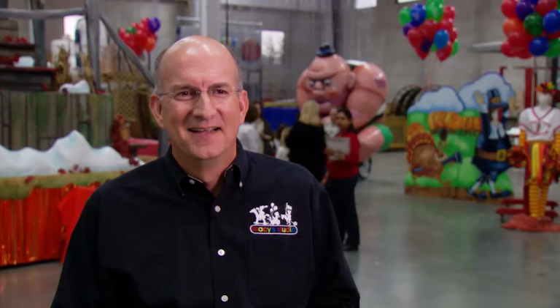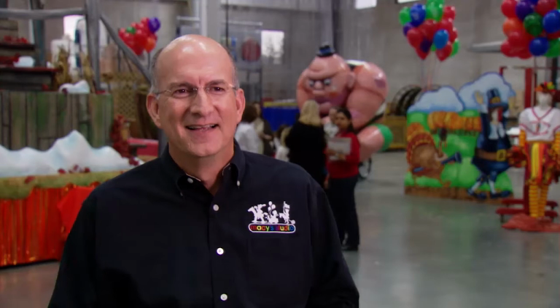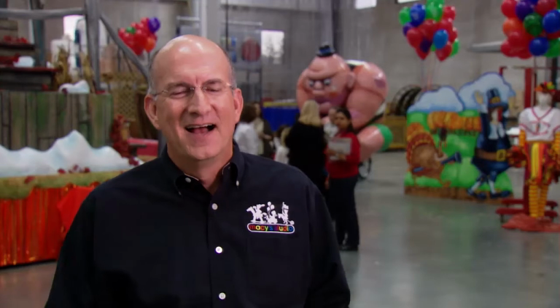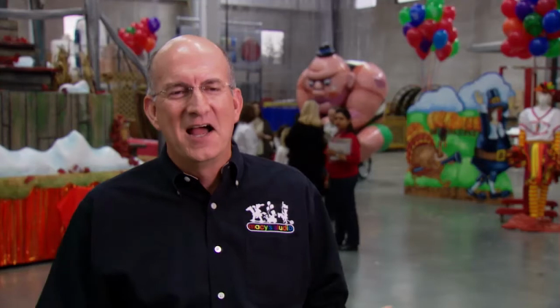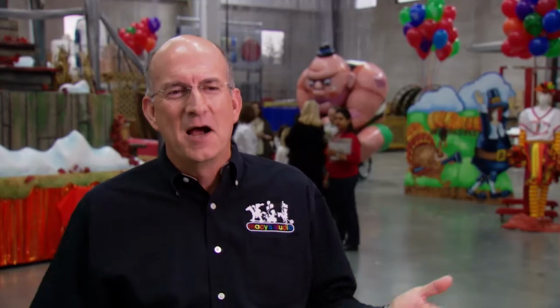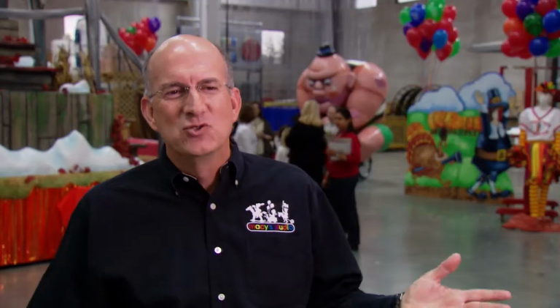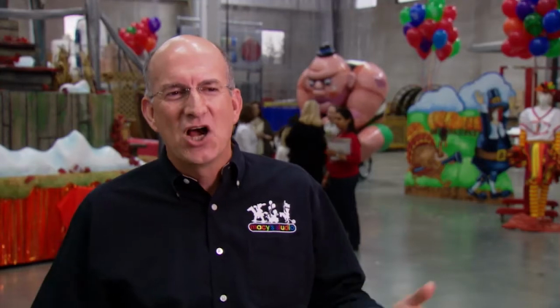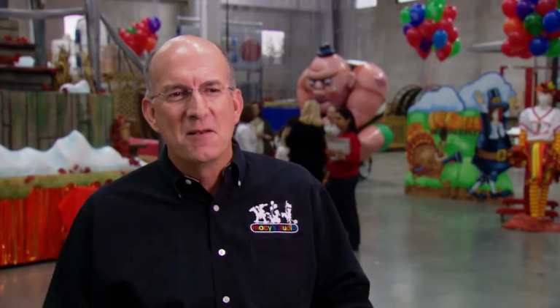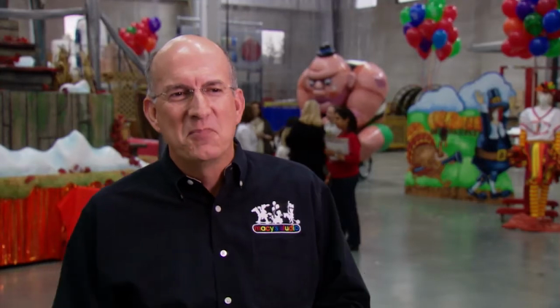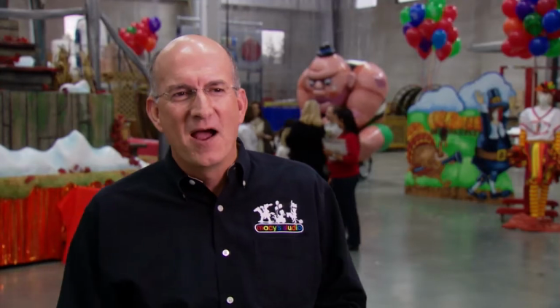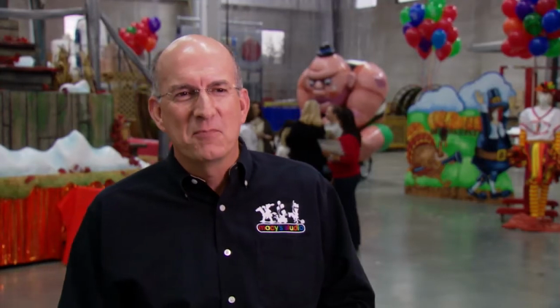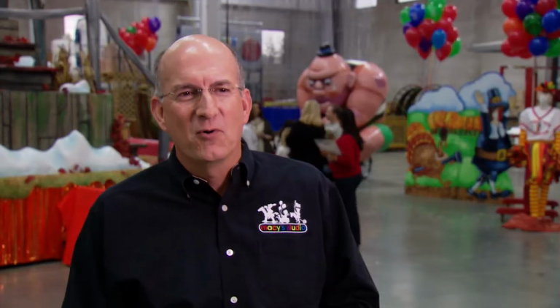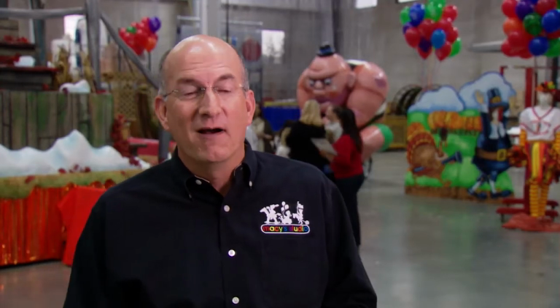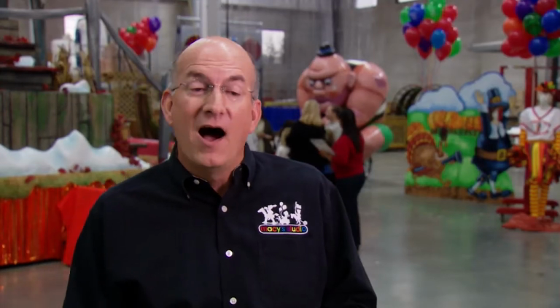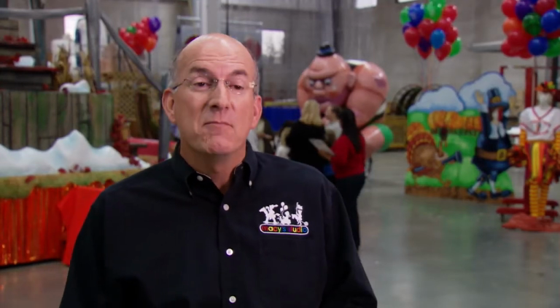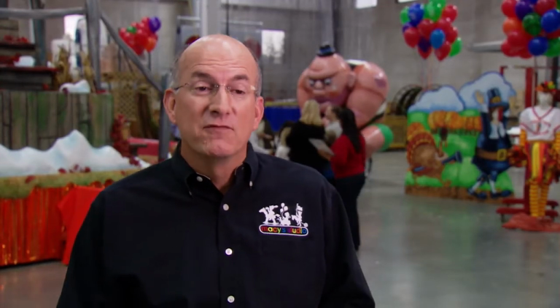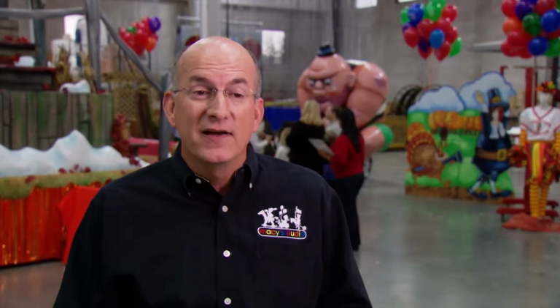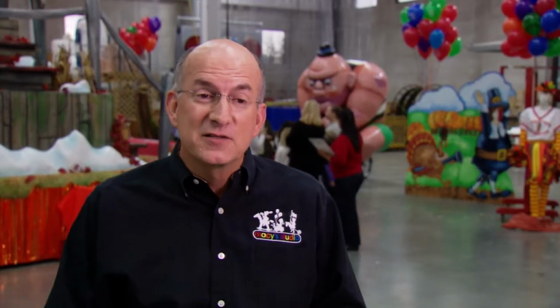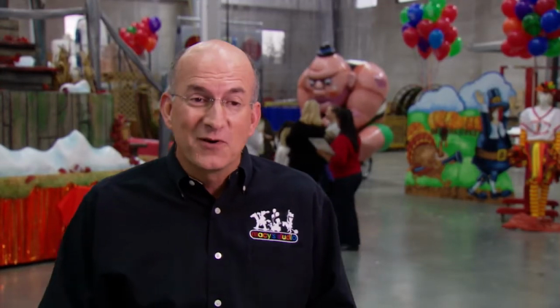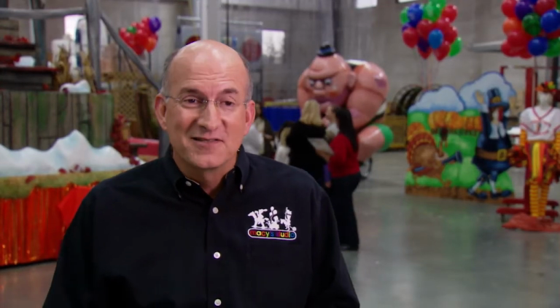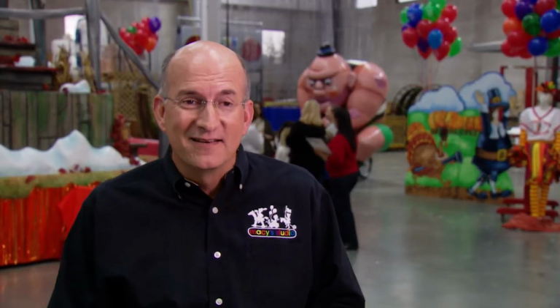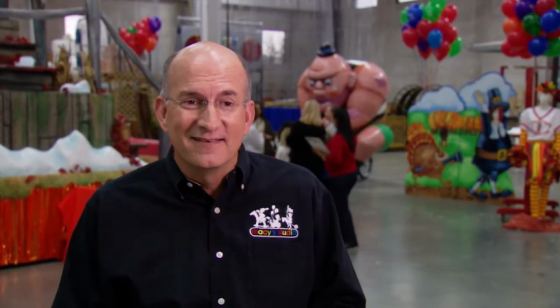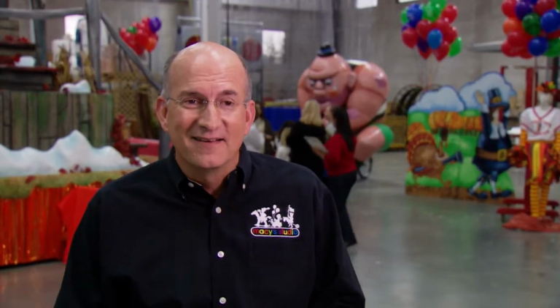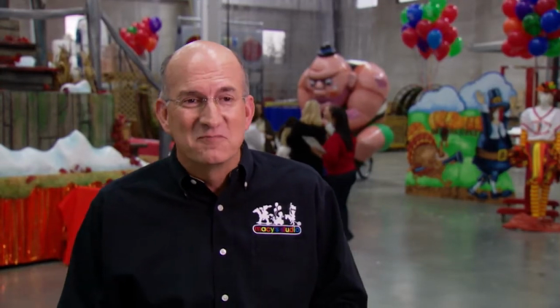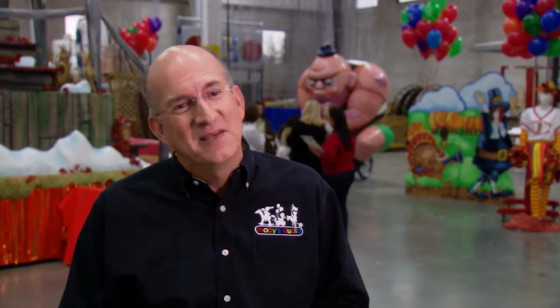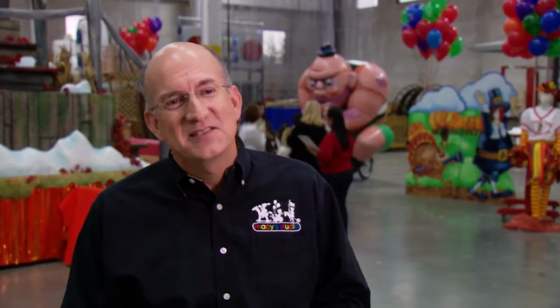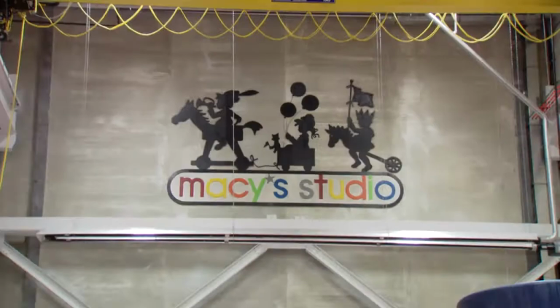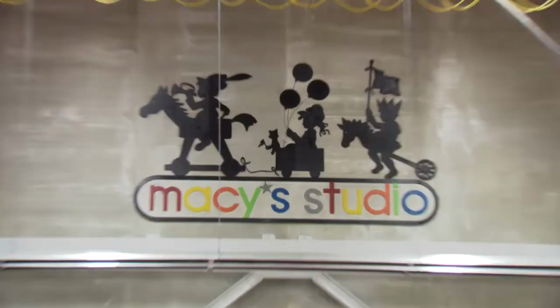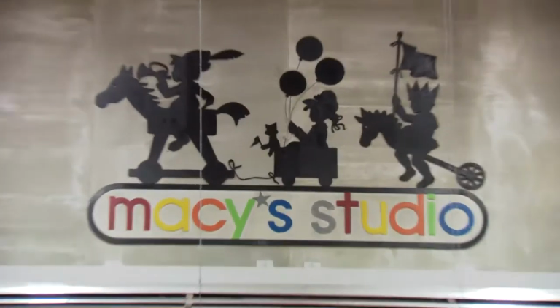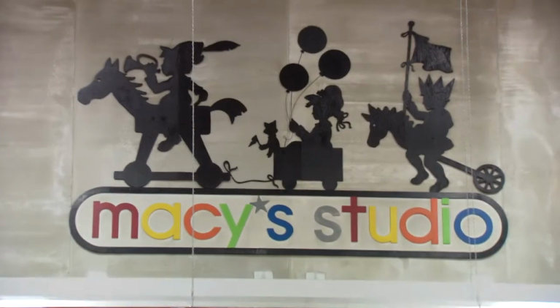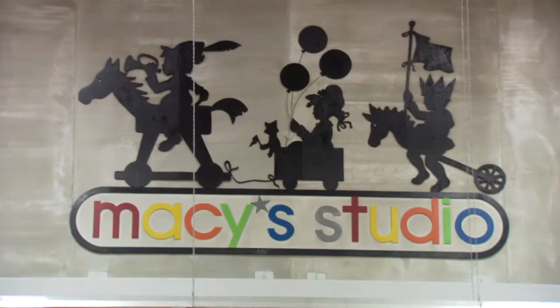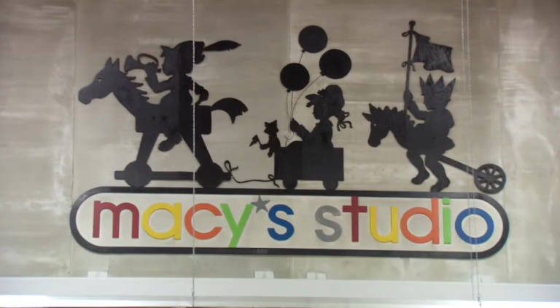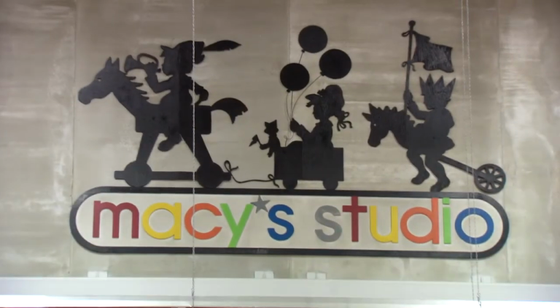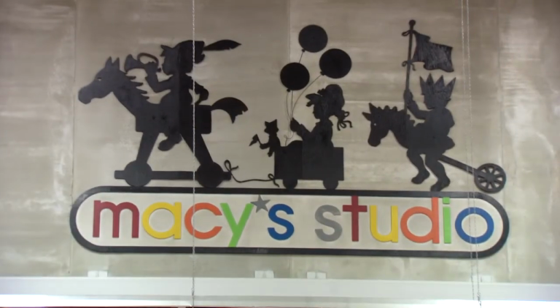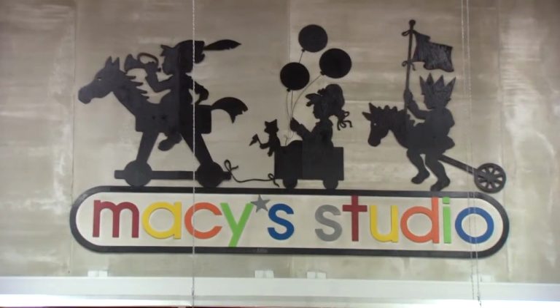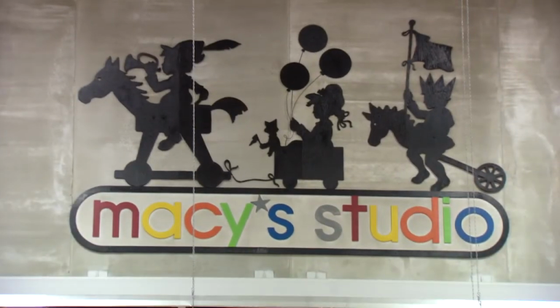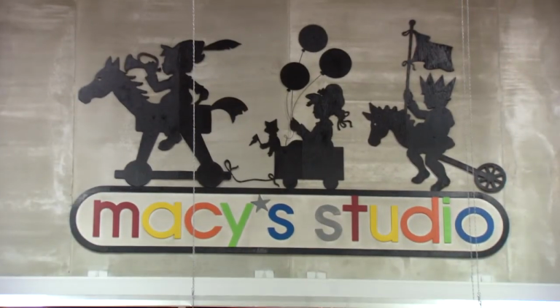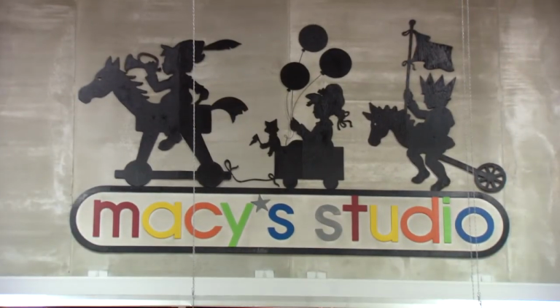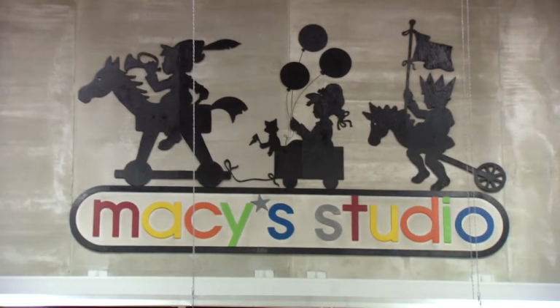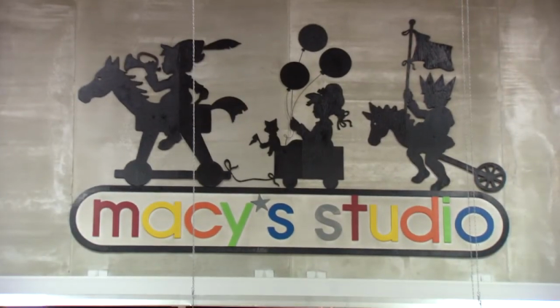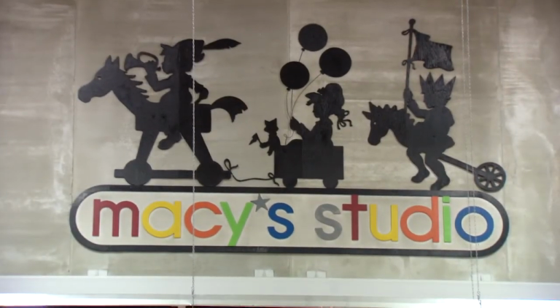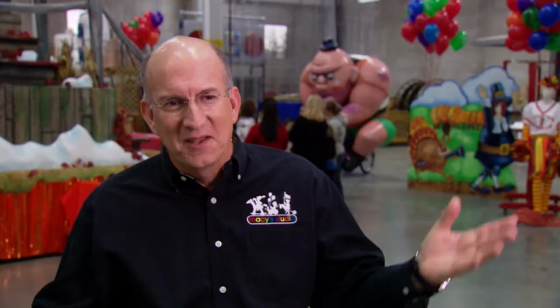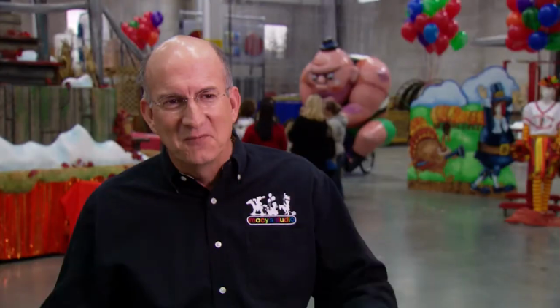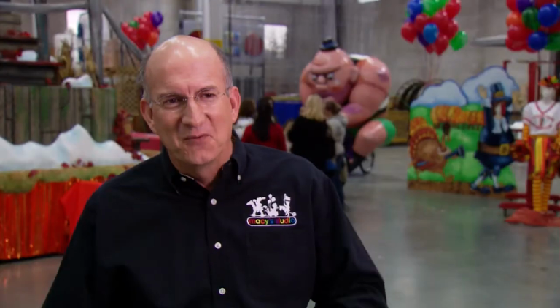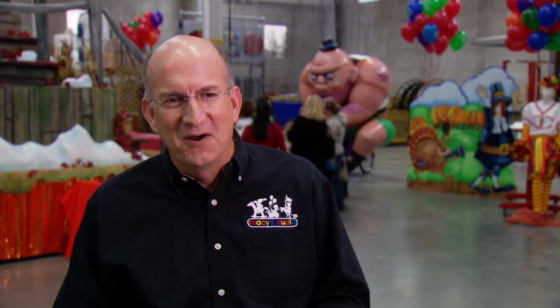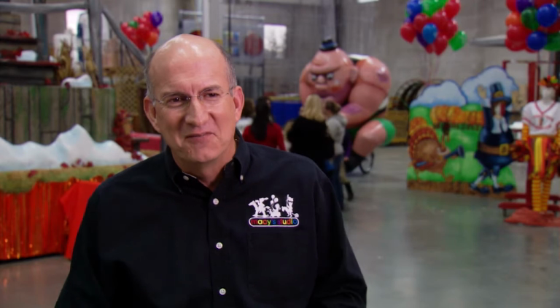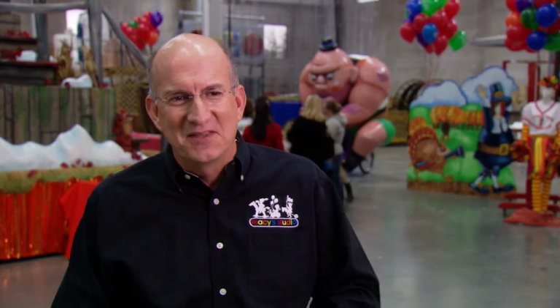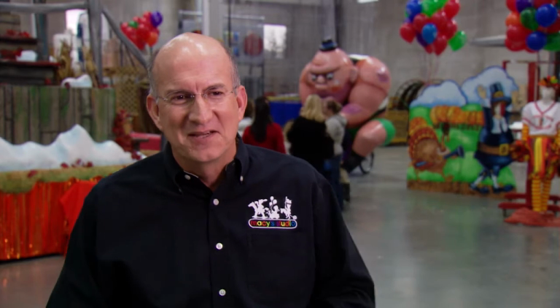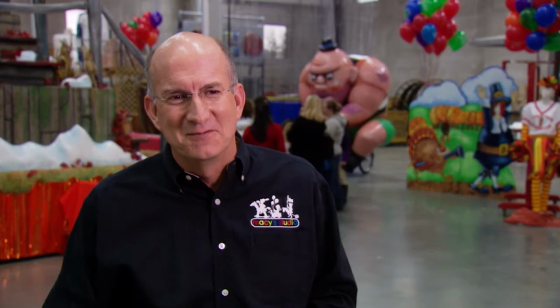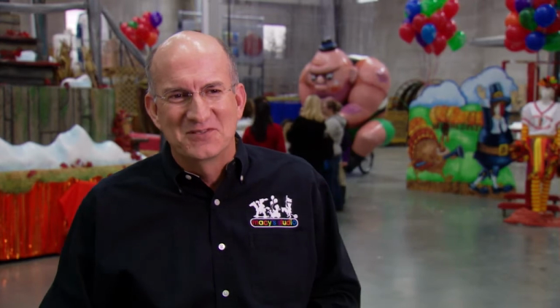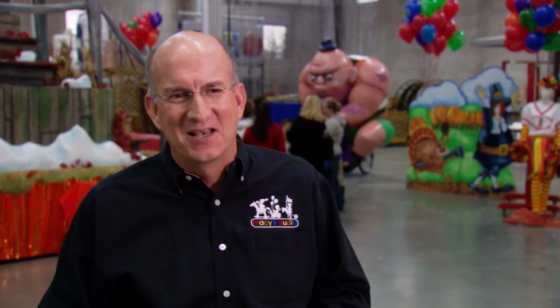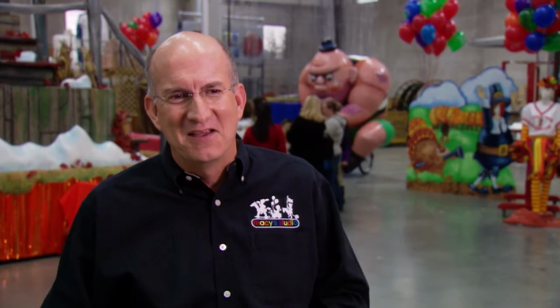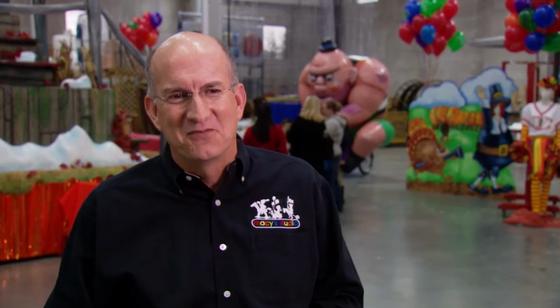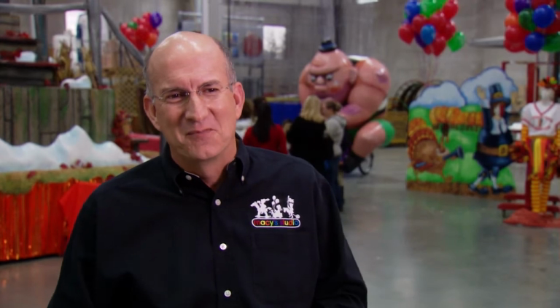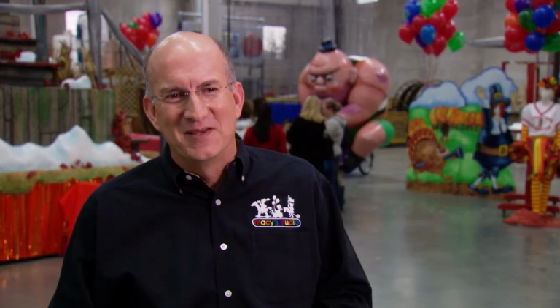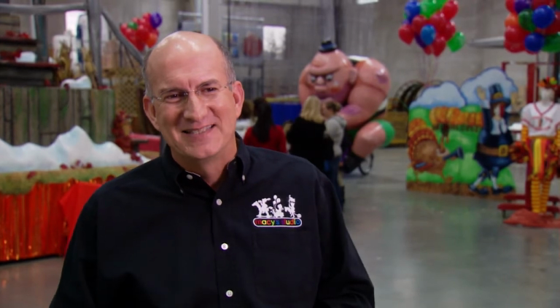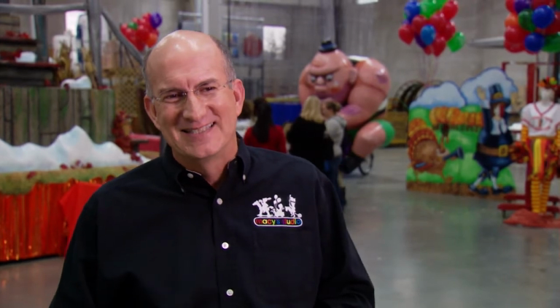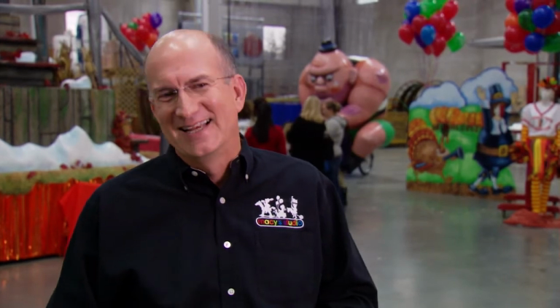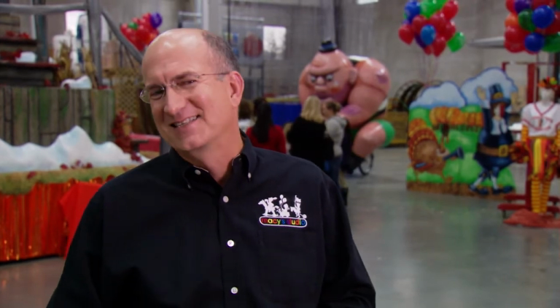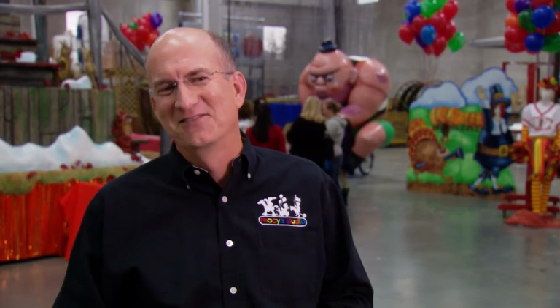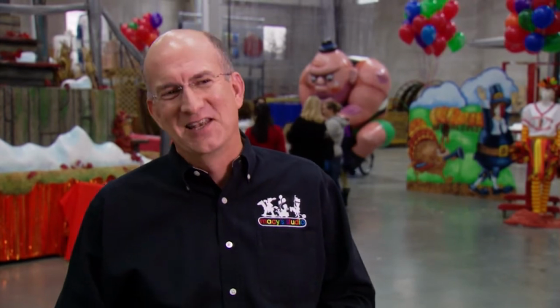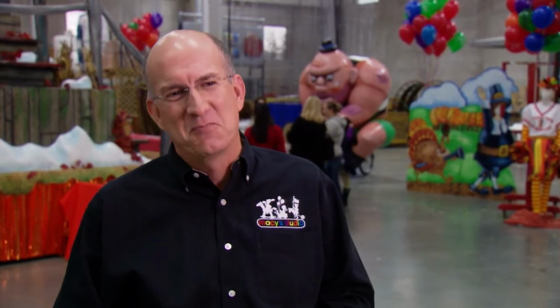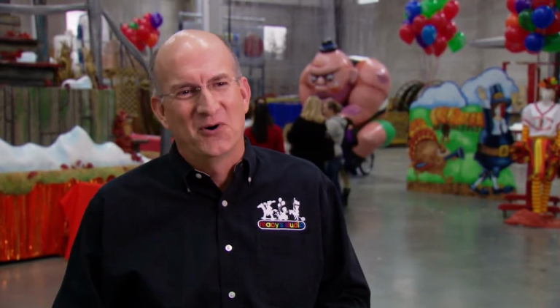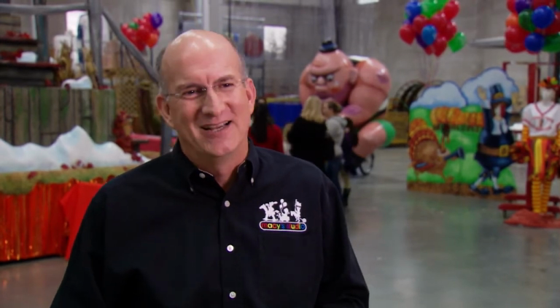Hi, I'm John Piper. I'm the vice president of Macy's Parade Studio, the wonderland where everything comes to life for the Macy's Thanksgiving Day Parade.